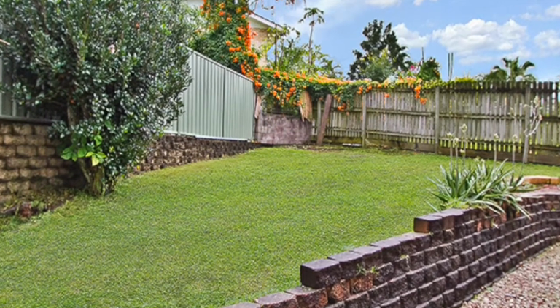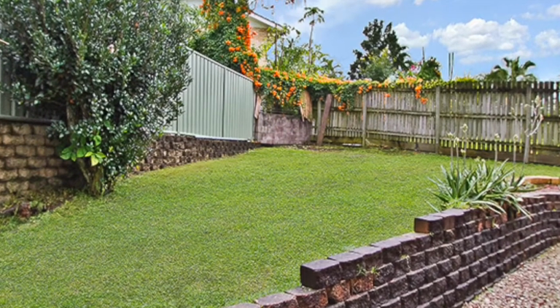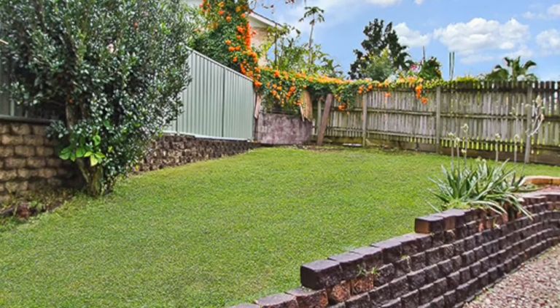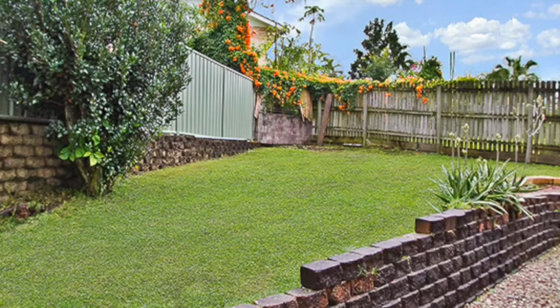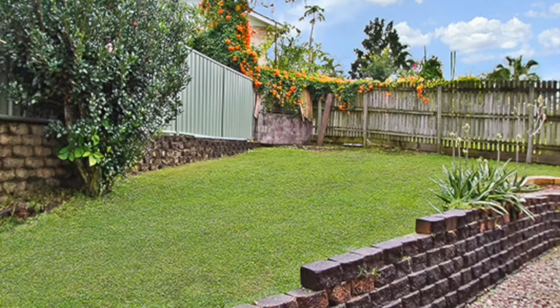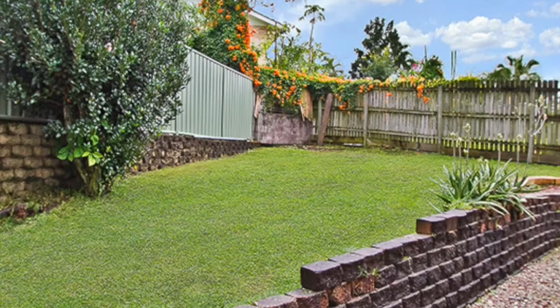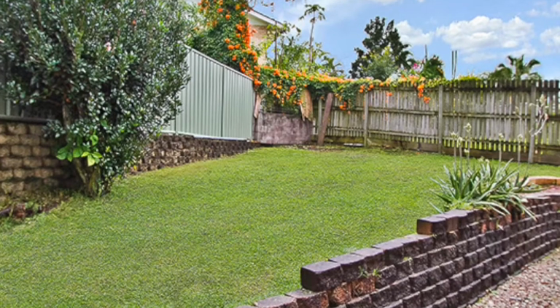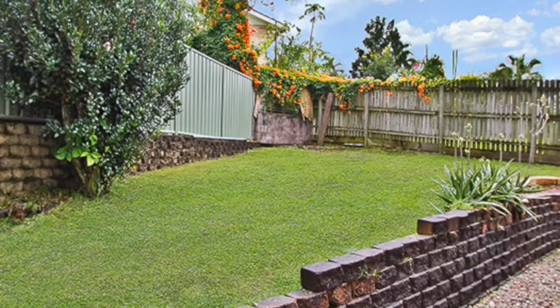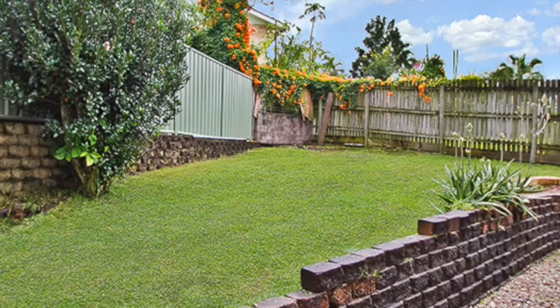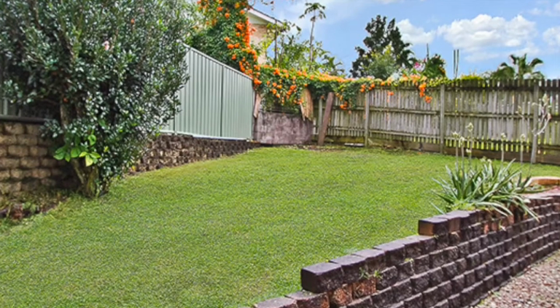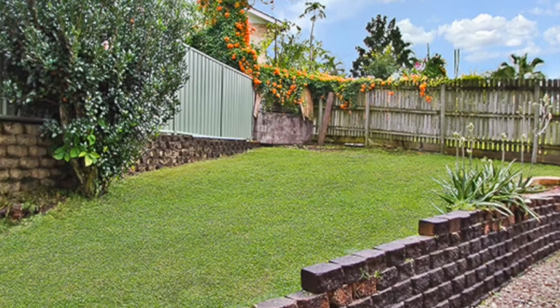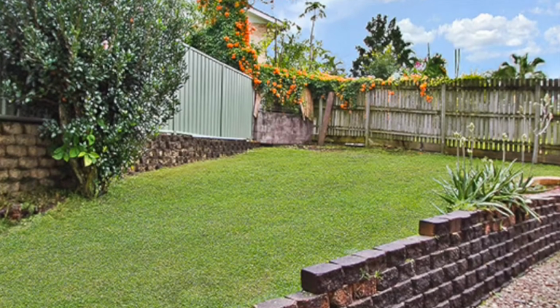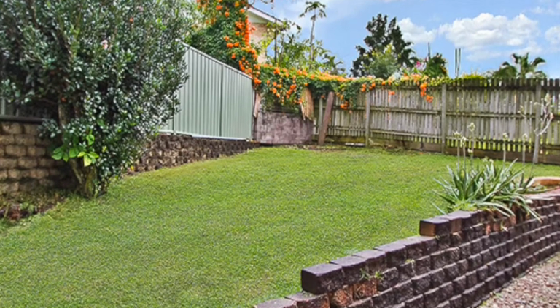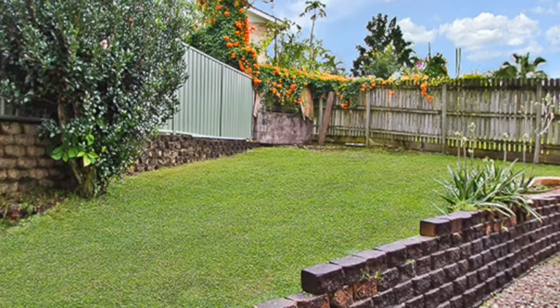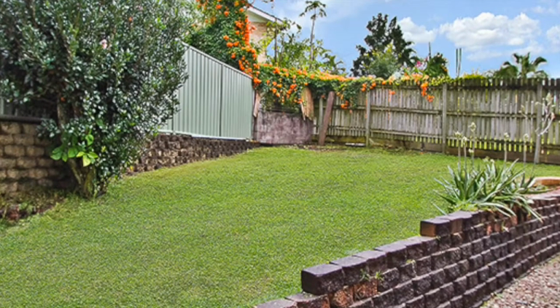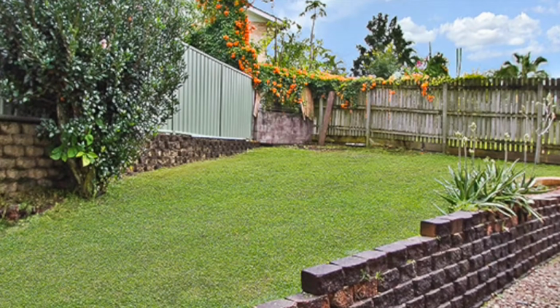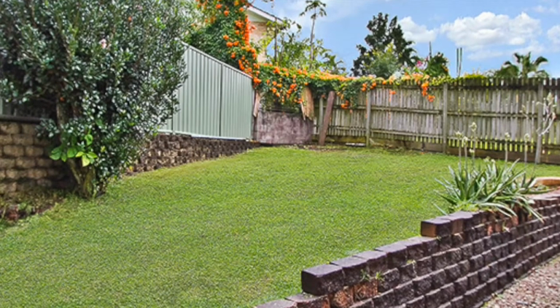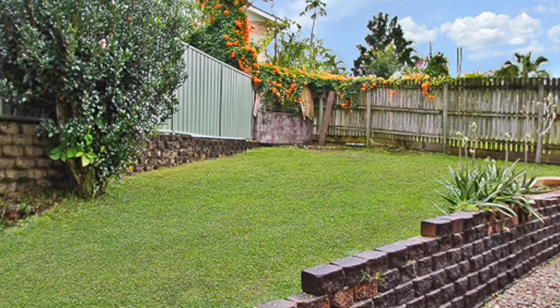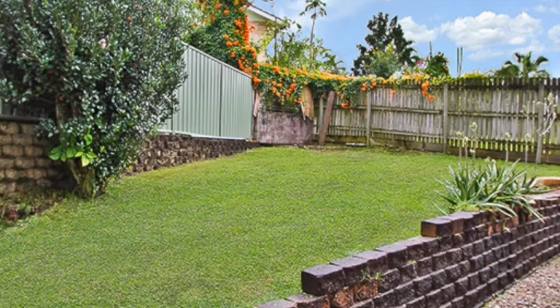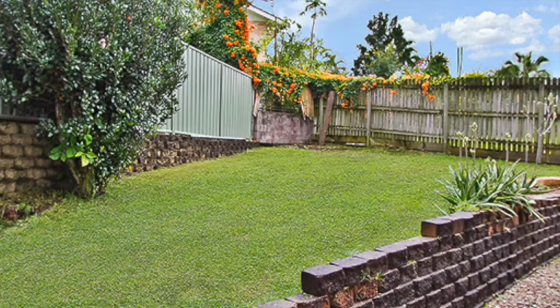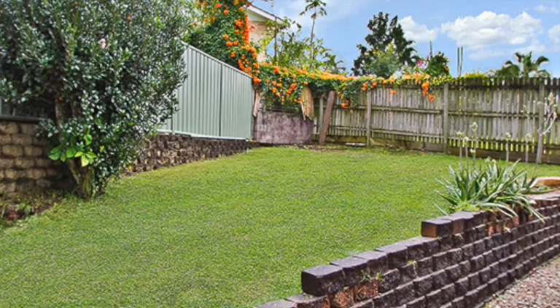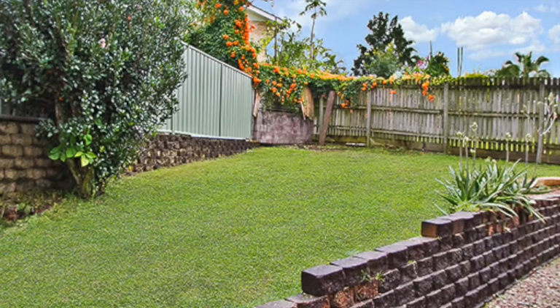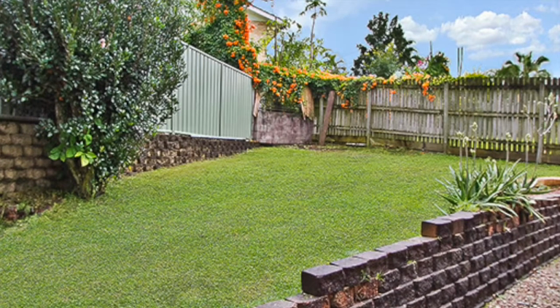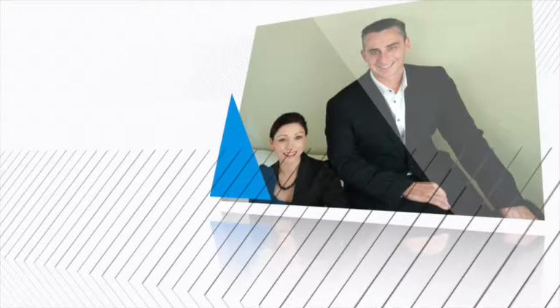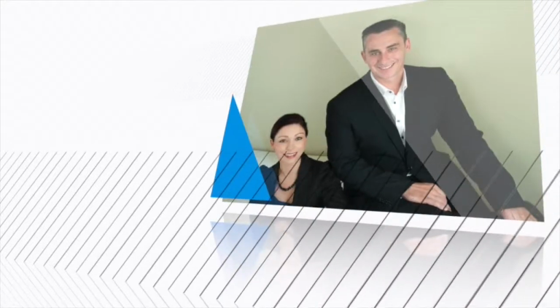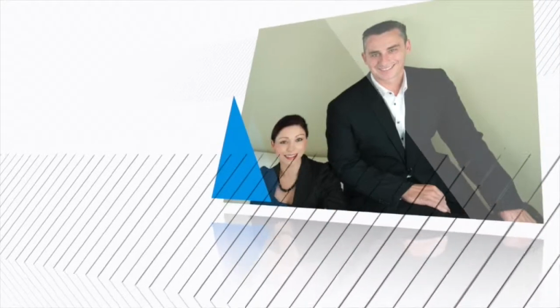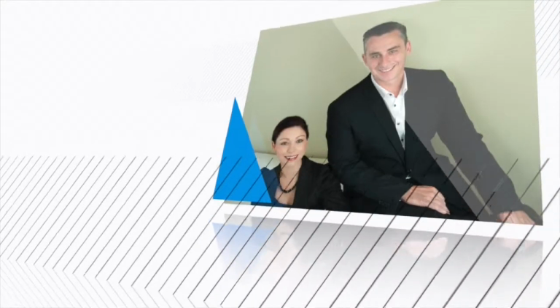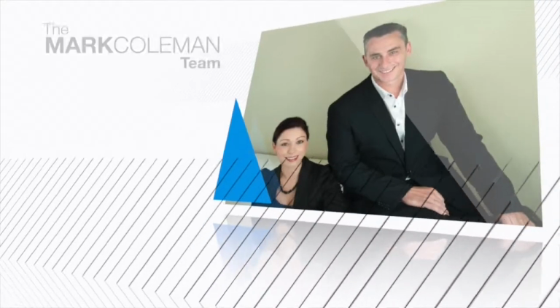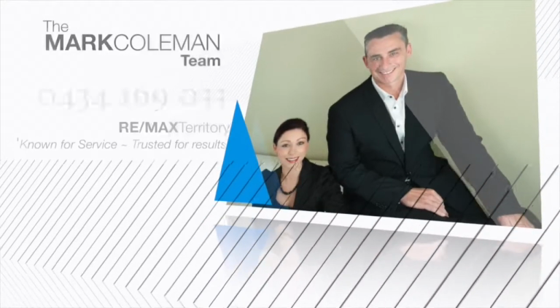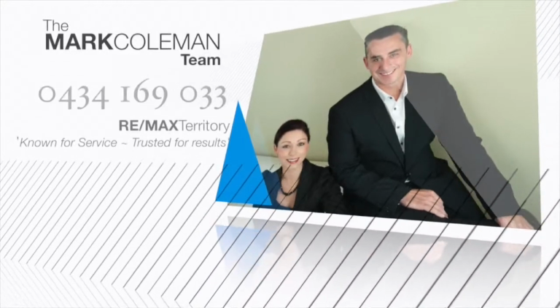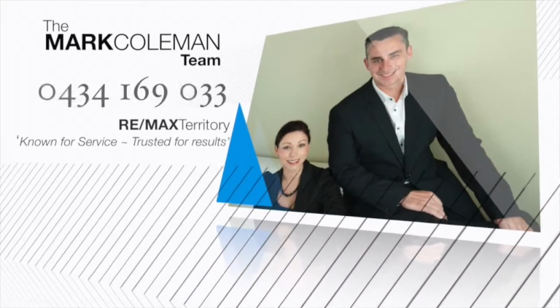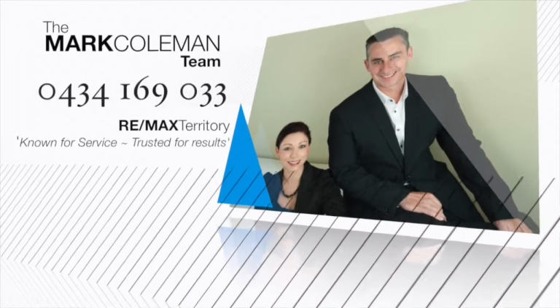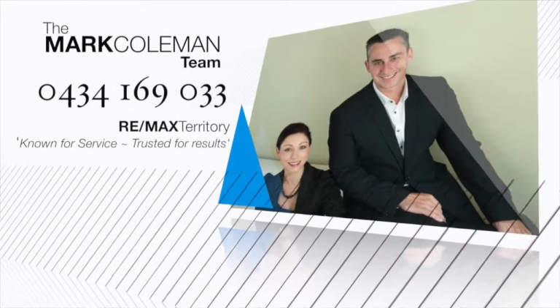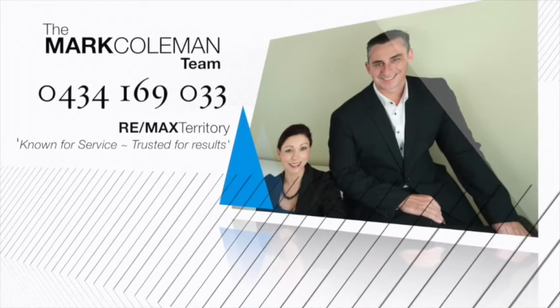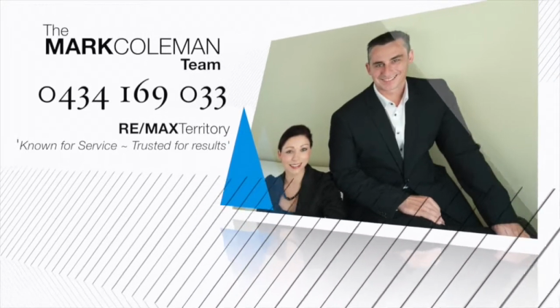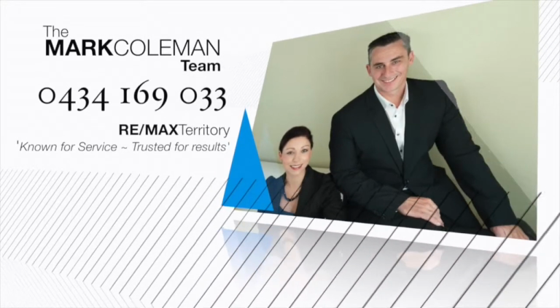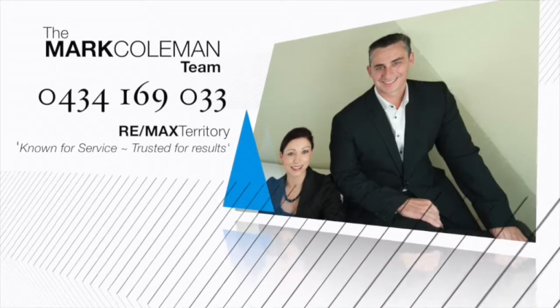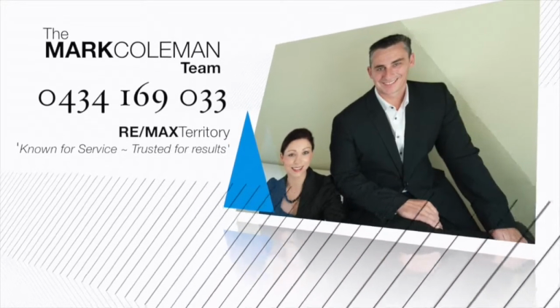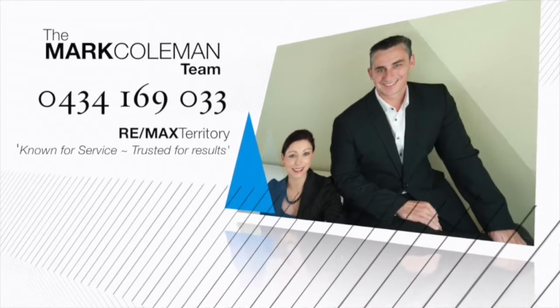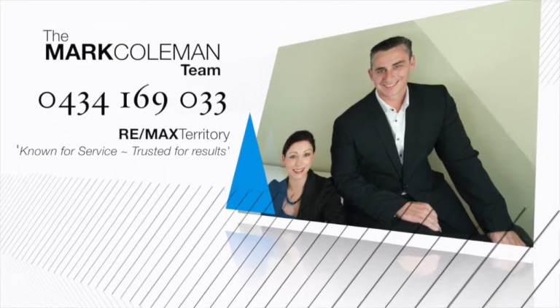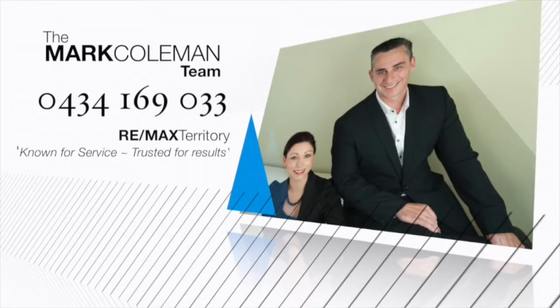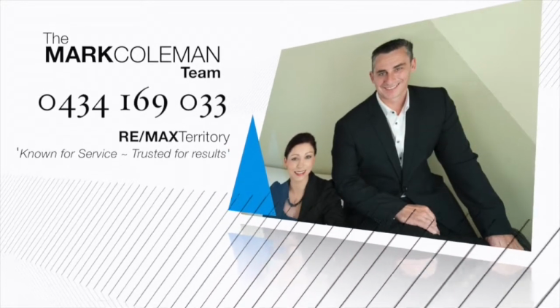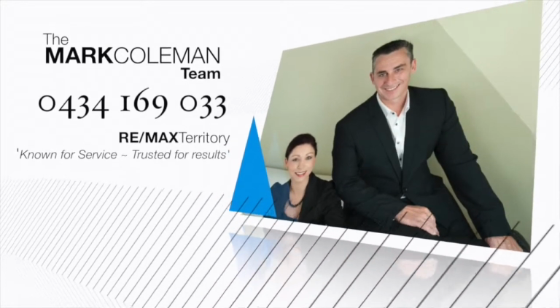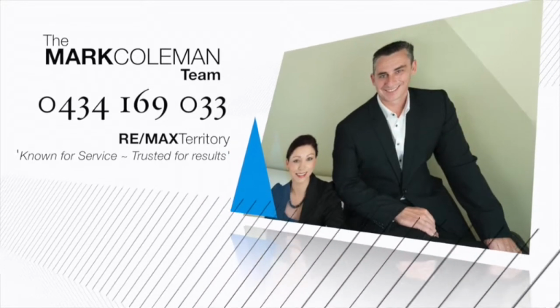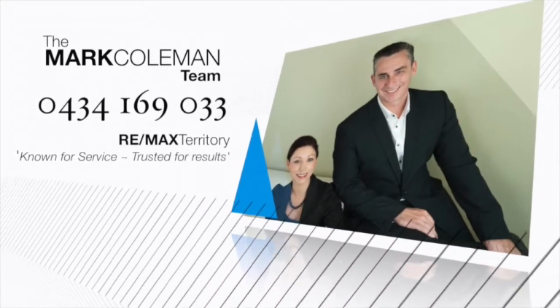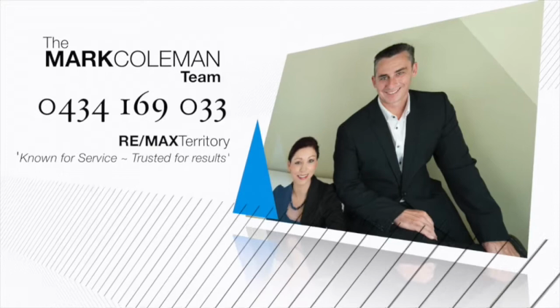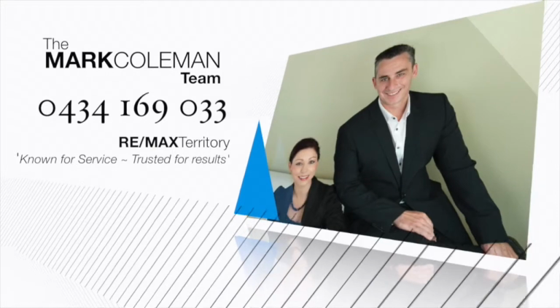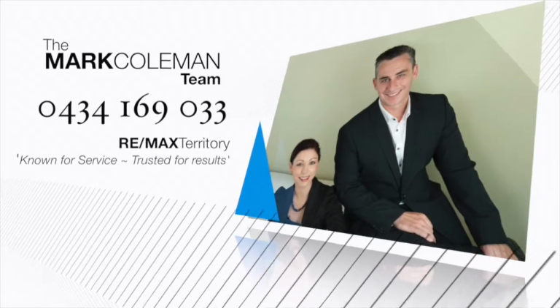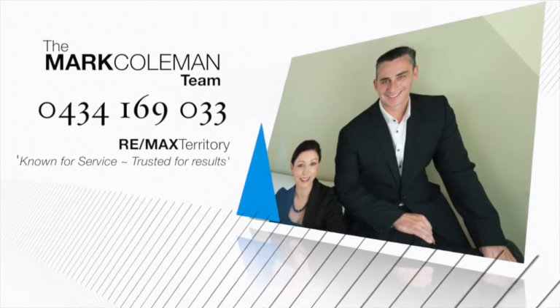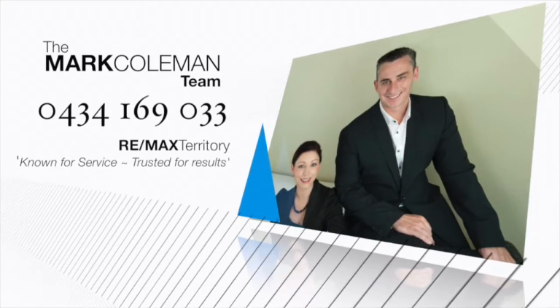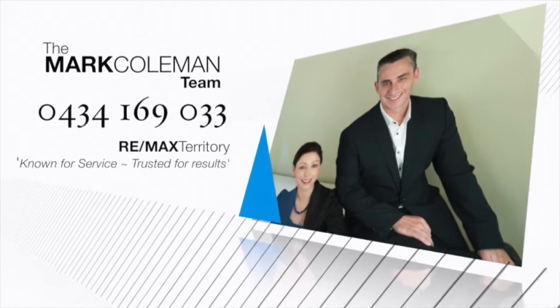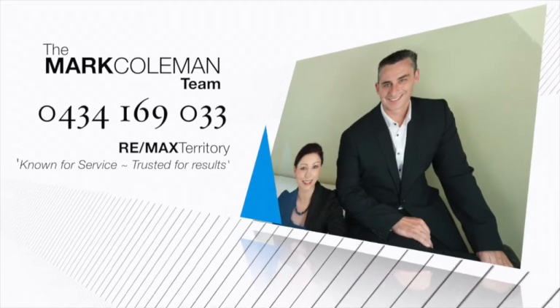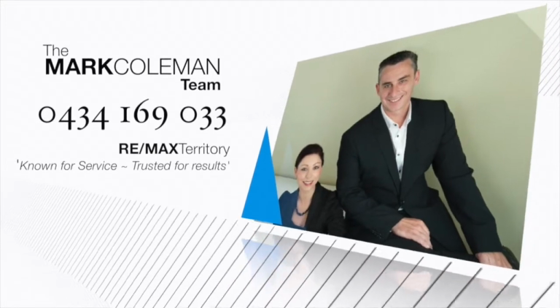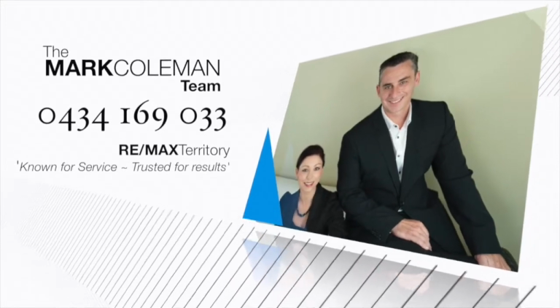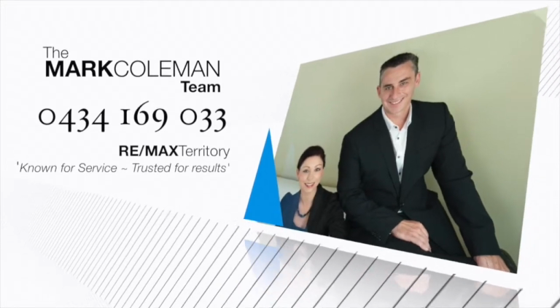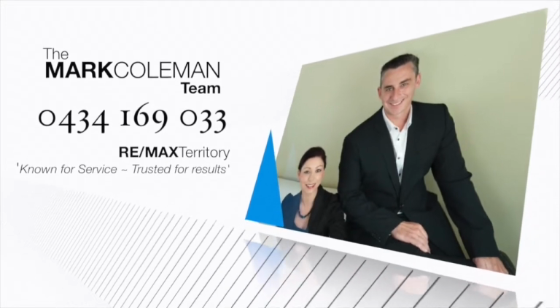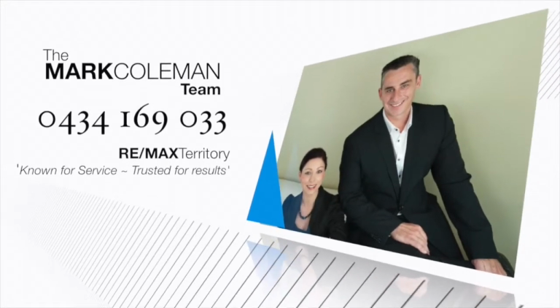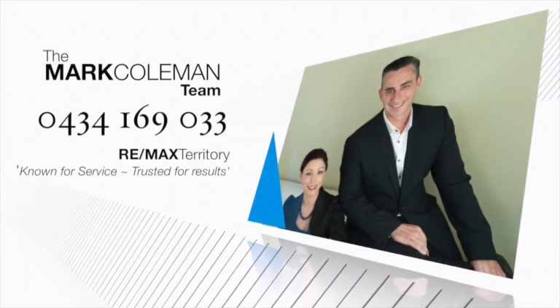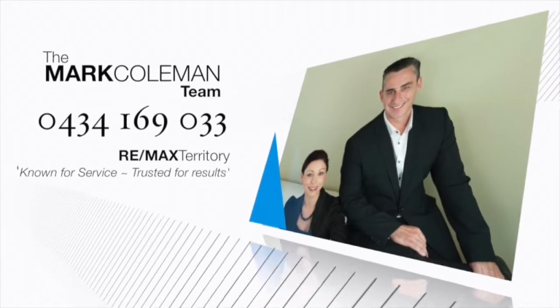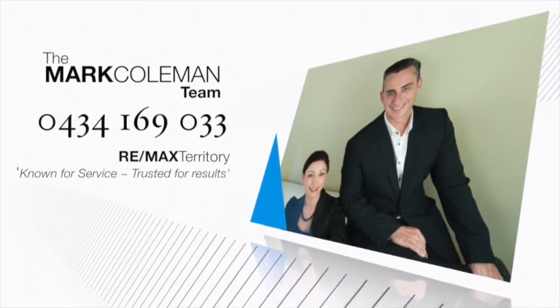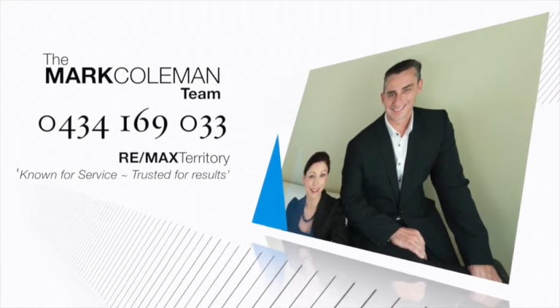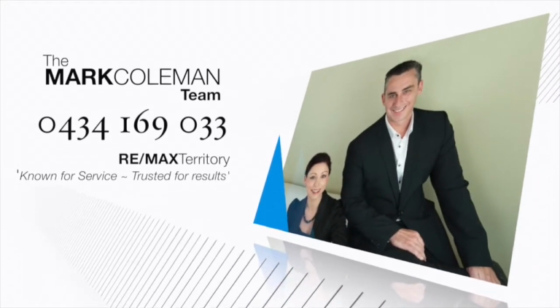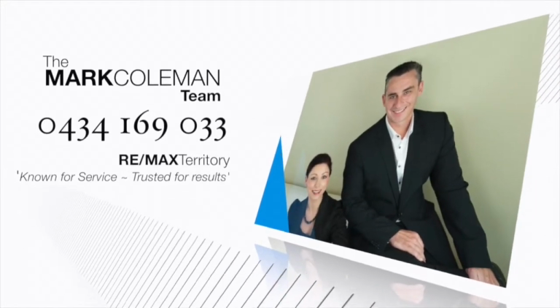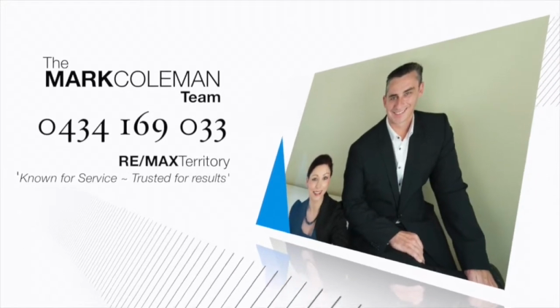You're also in walking distance to public transport, local schools and shops. Give the Mark Coleman team a call now and inspect this home today.